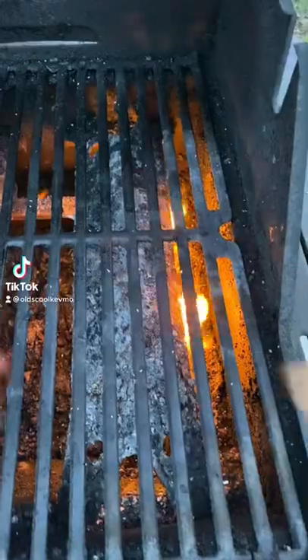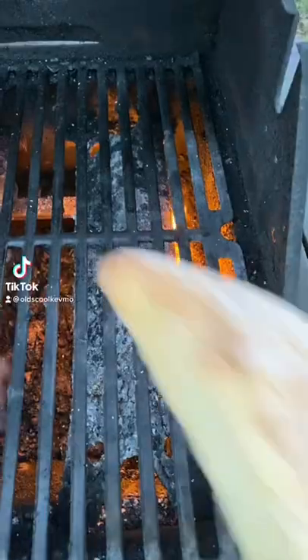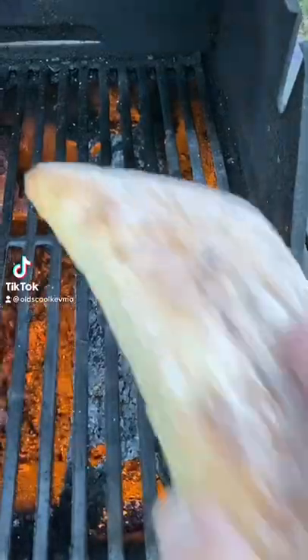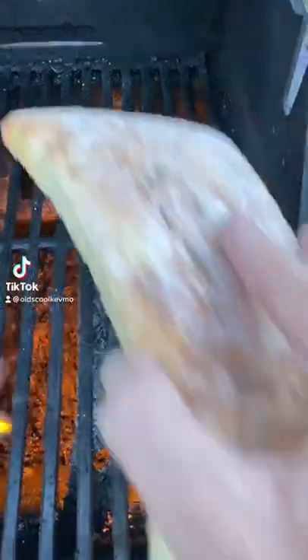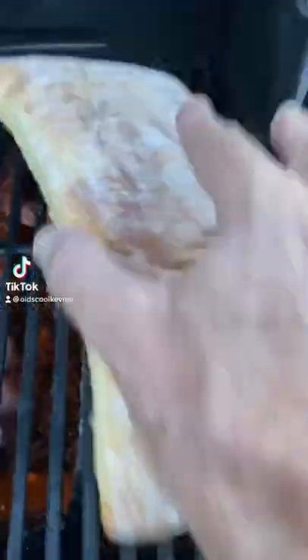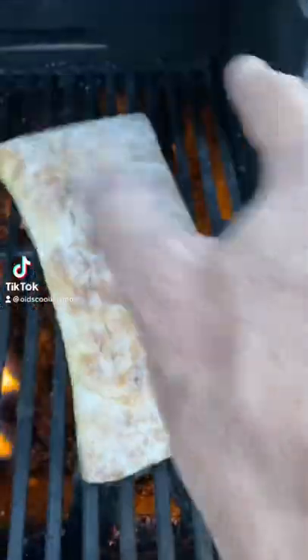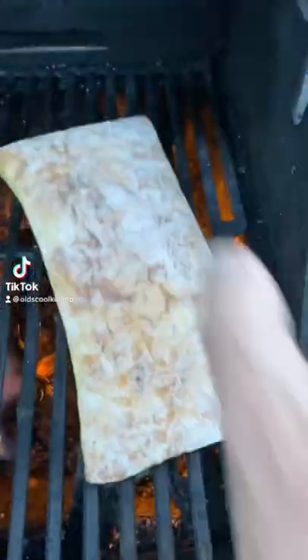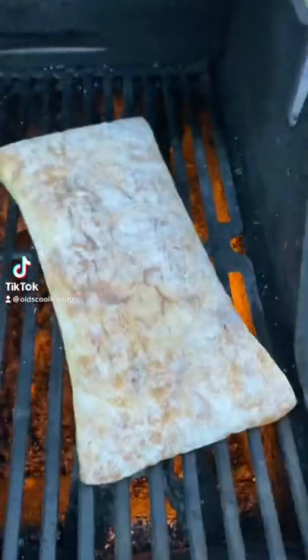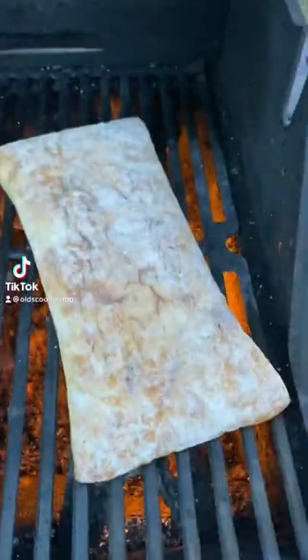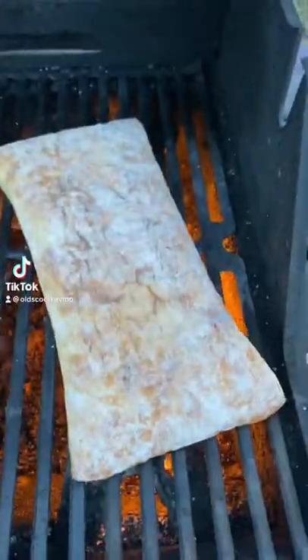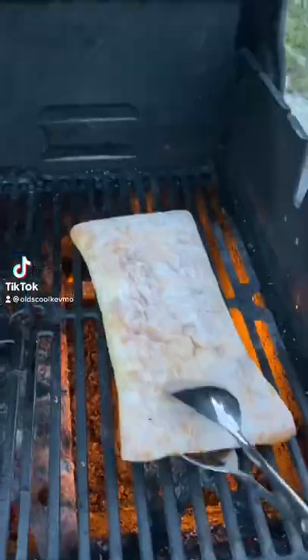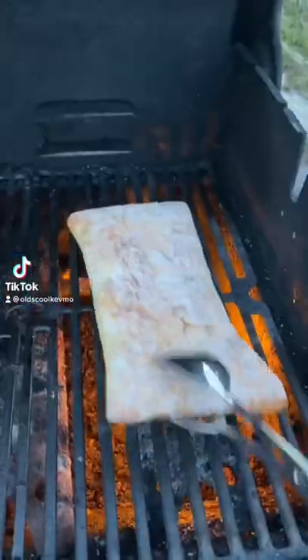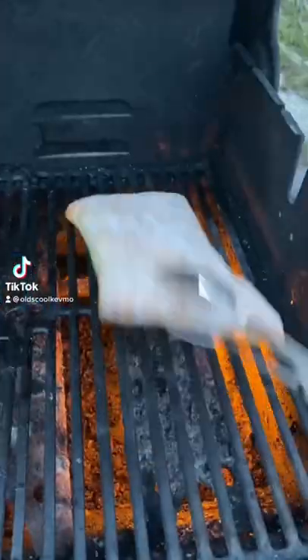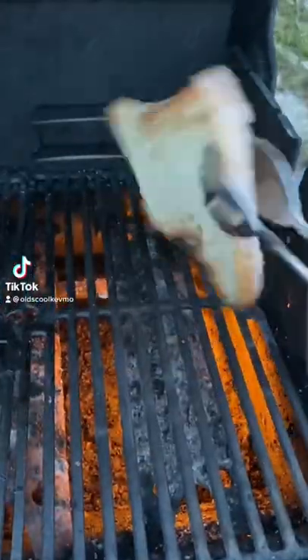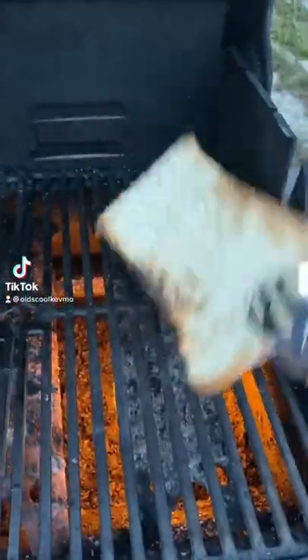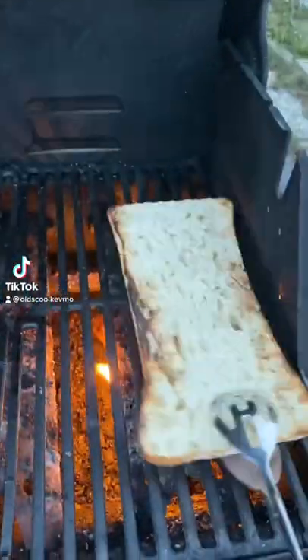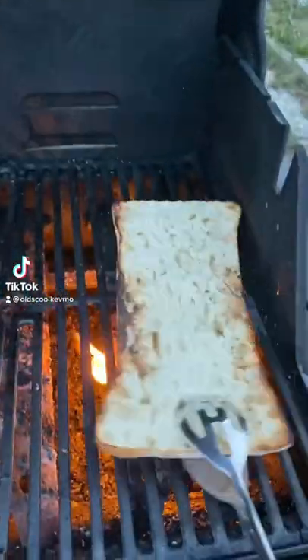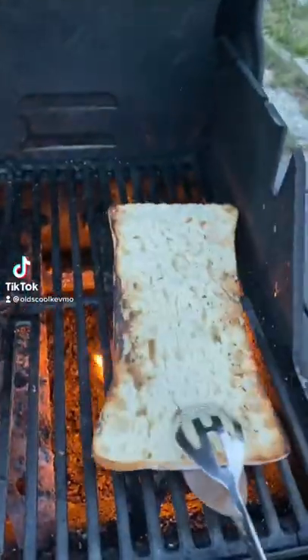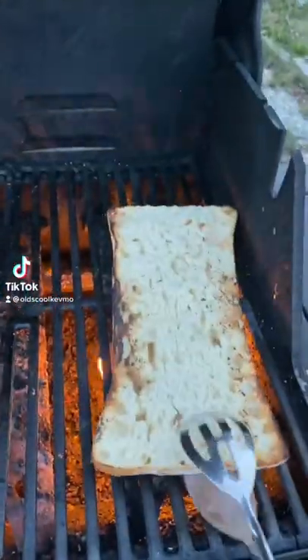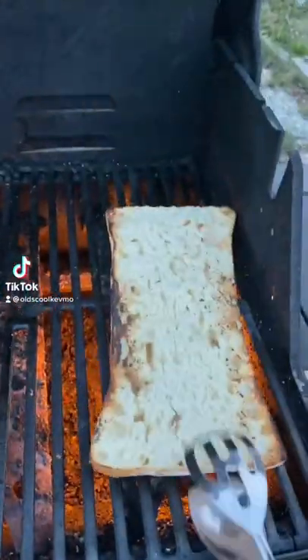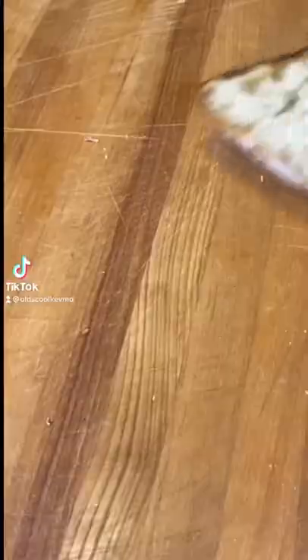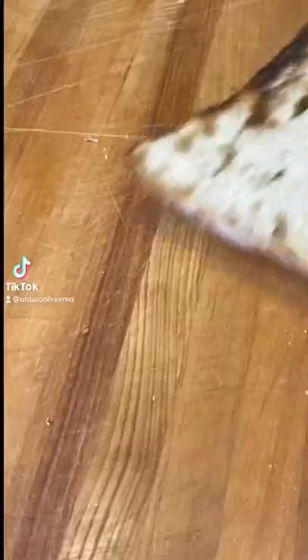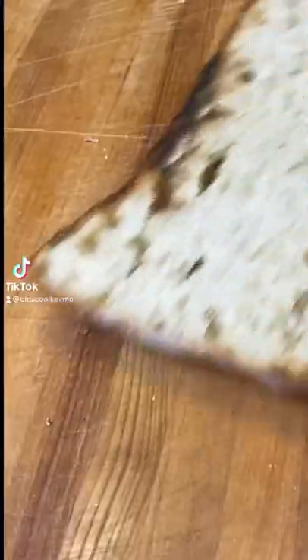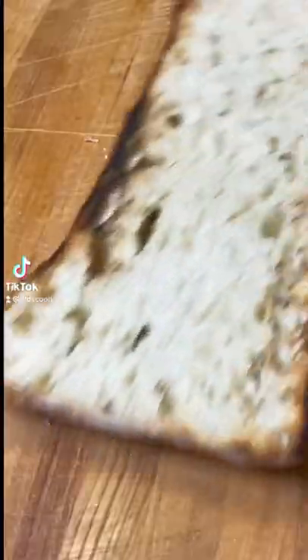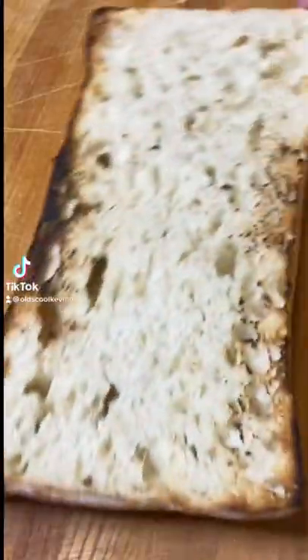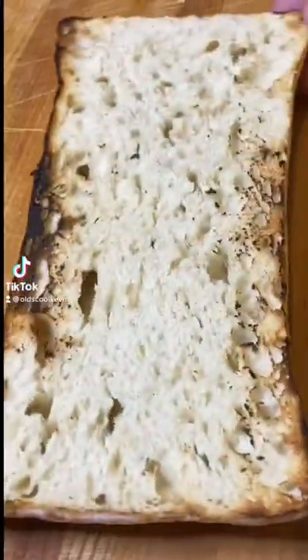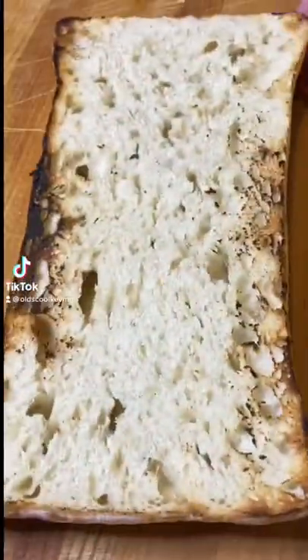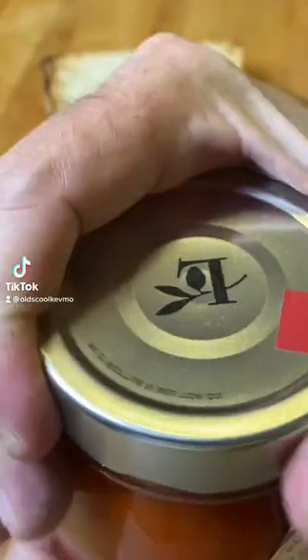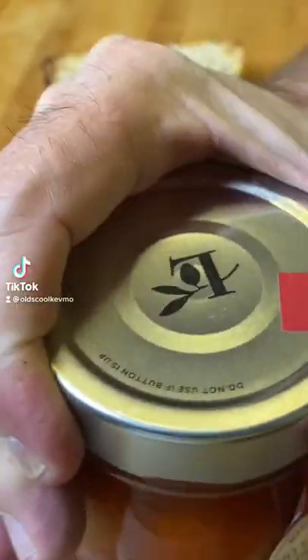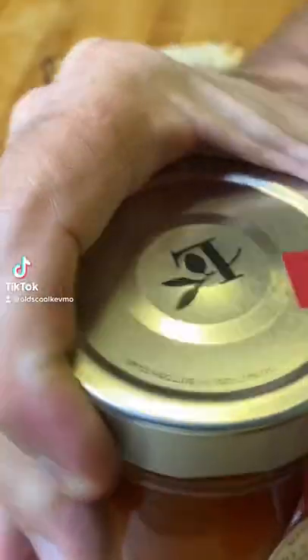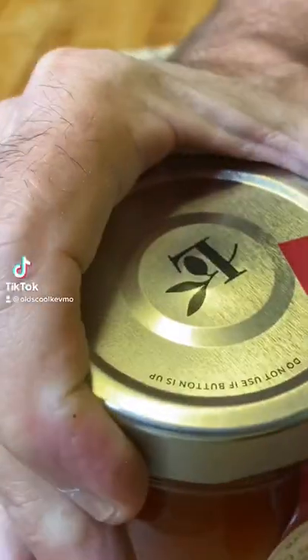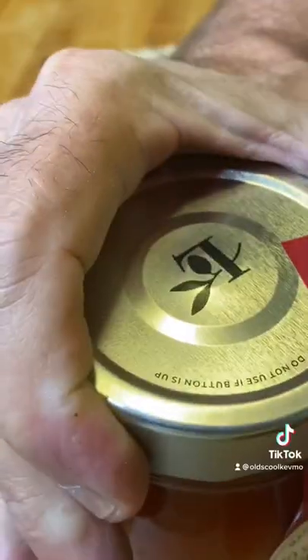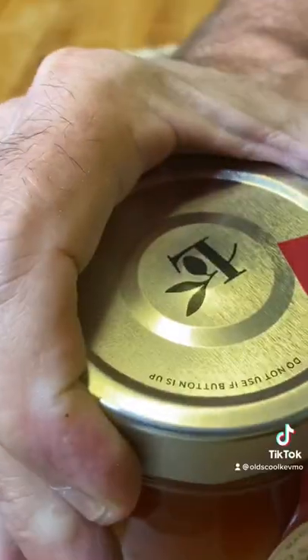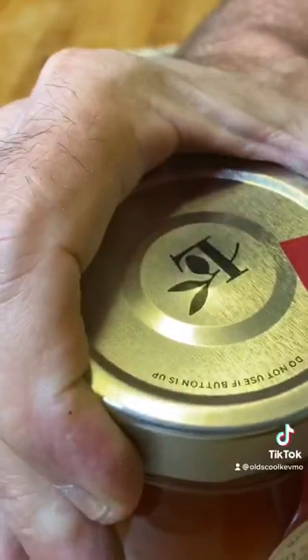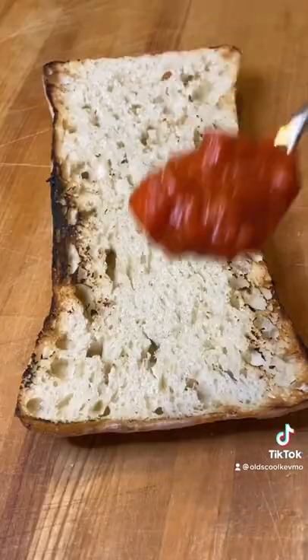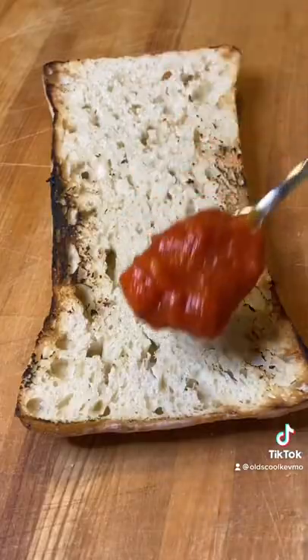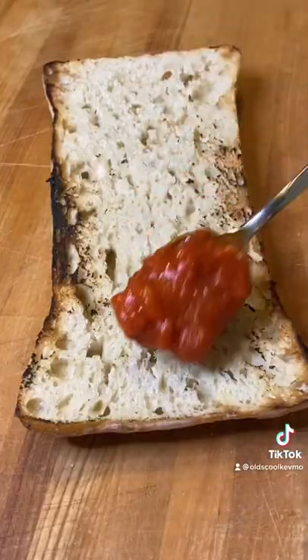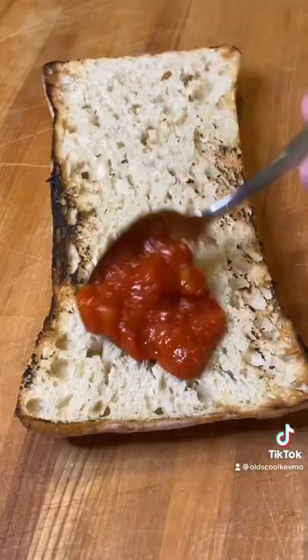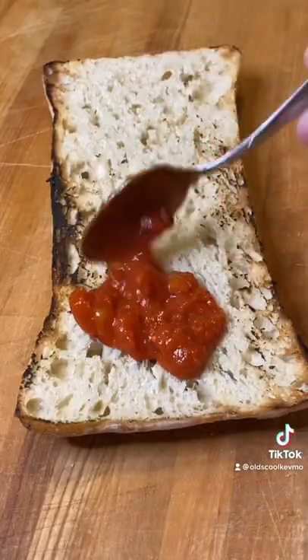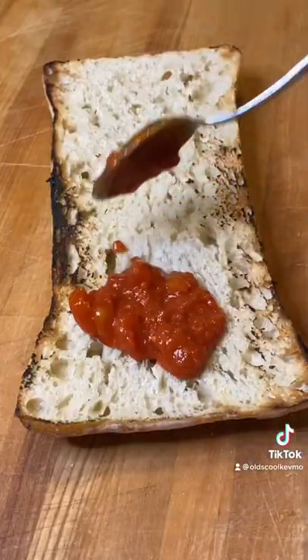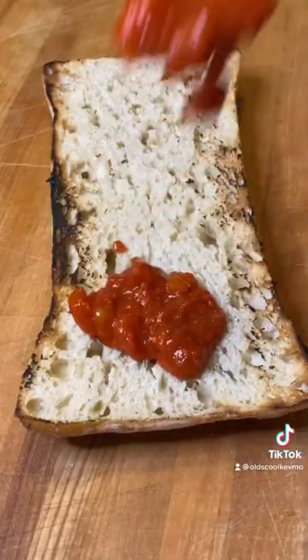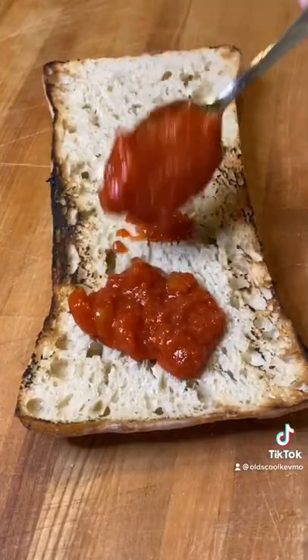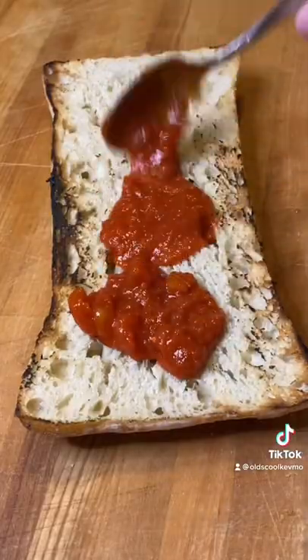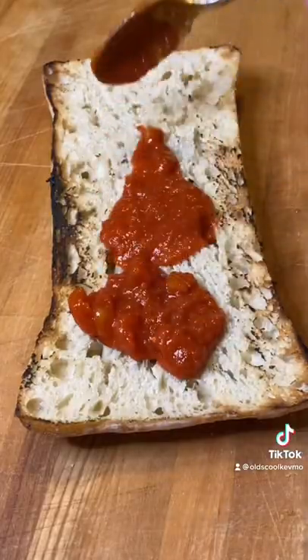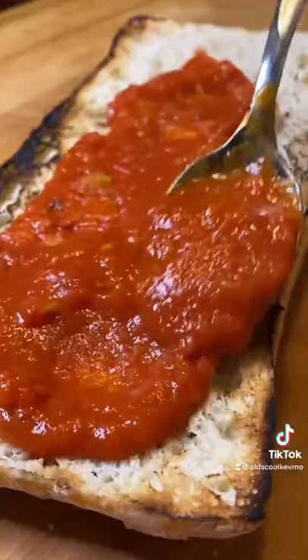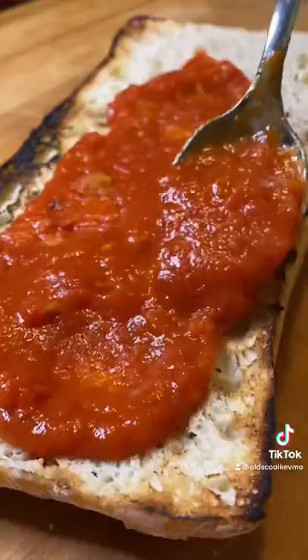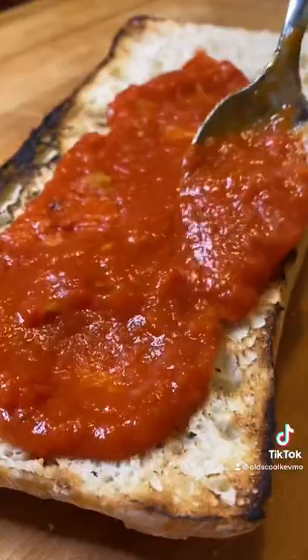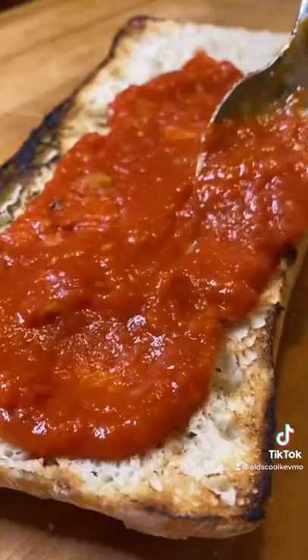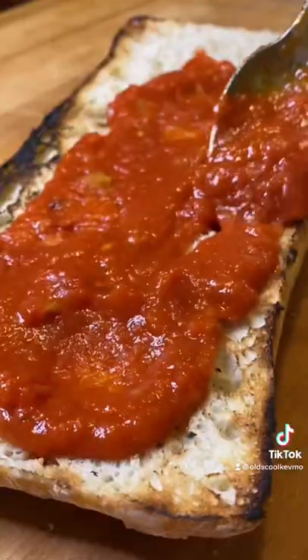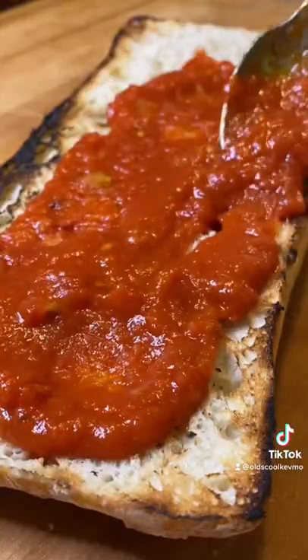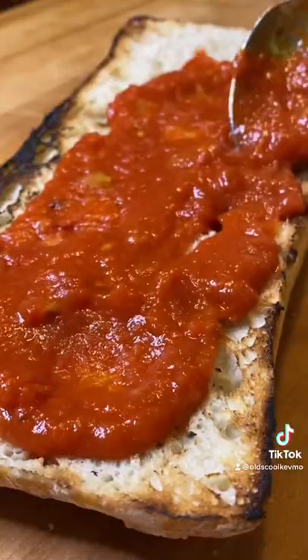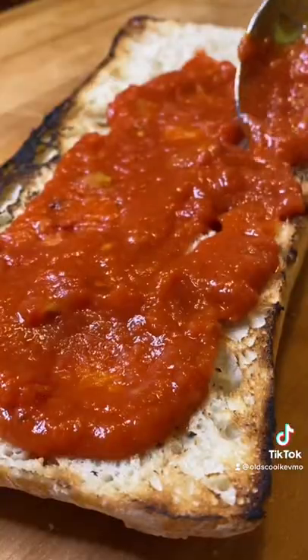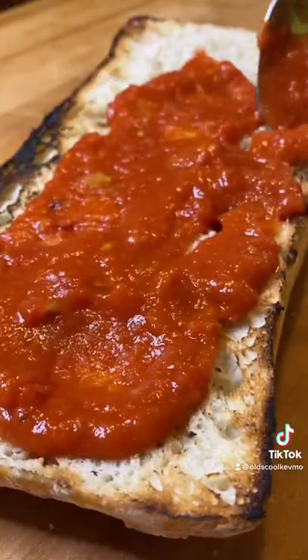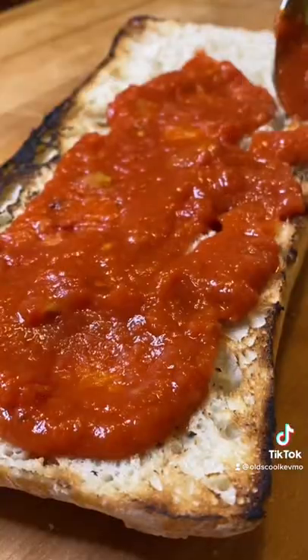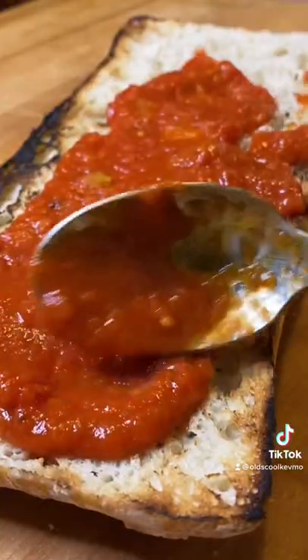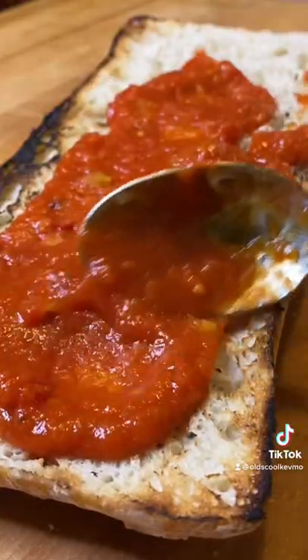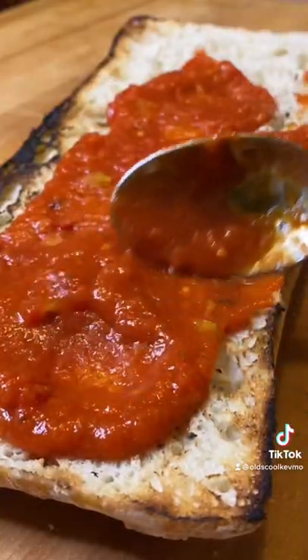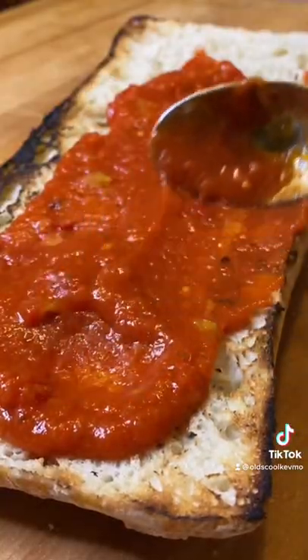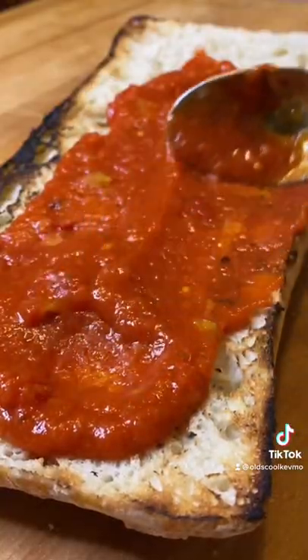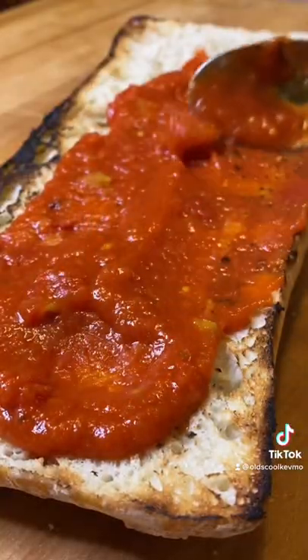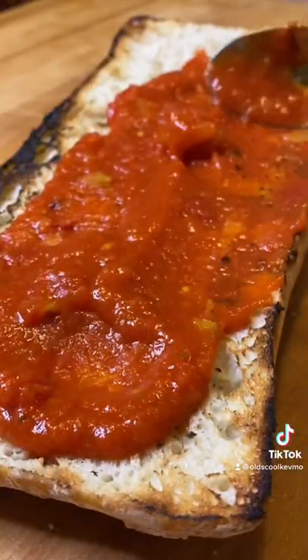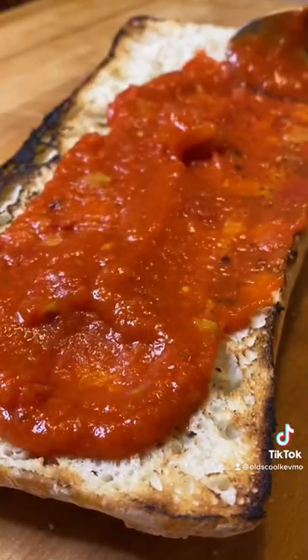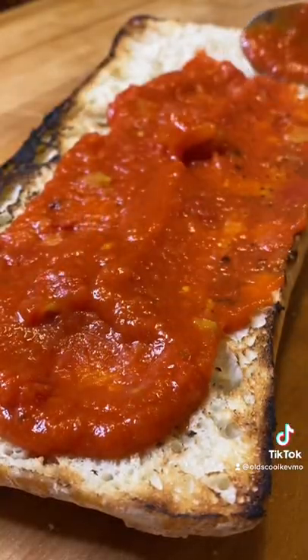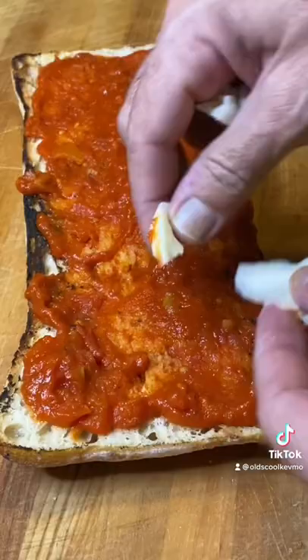Let's make a ciabatta bread pizza. Grill off your half loaf, hit it with your favorite sauce. I'm using the luchinis.